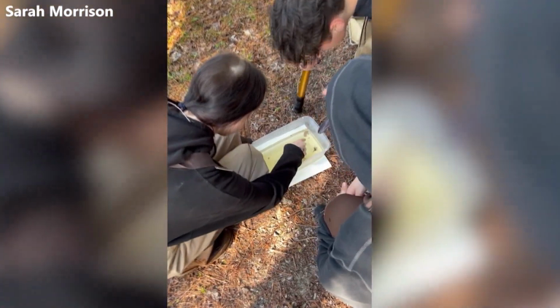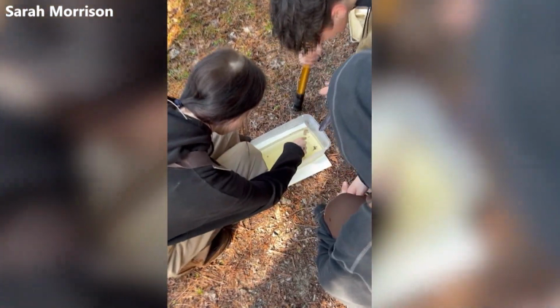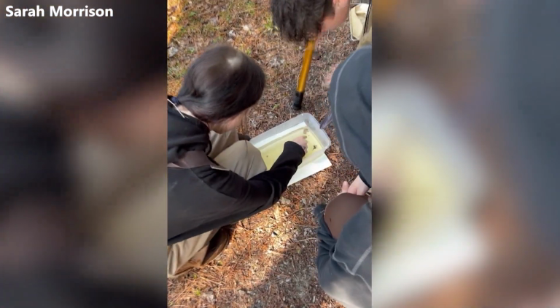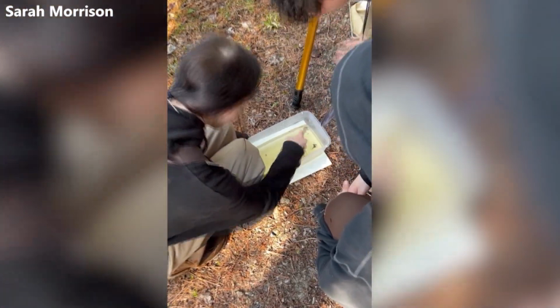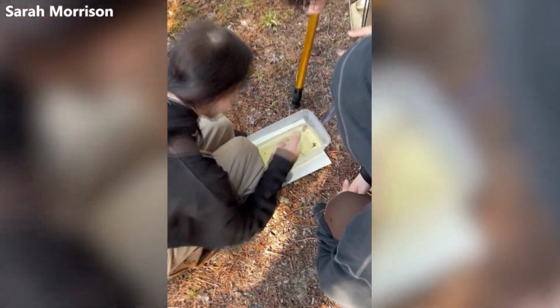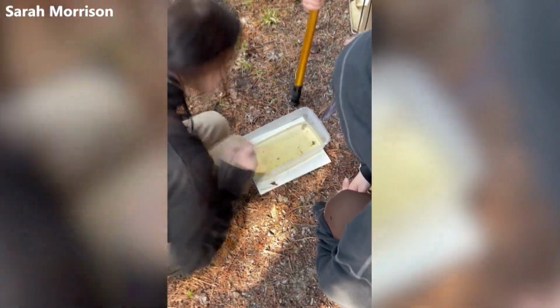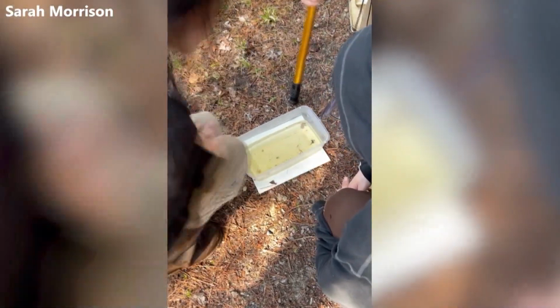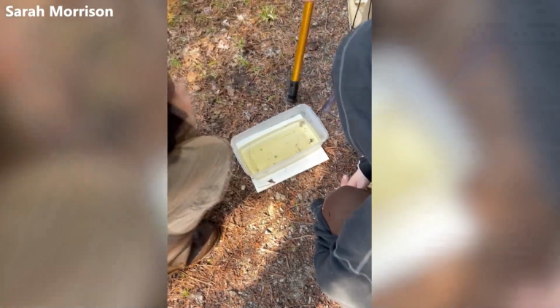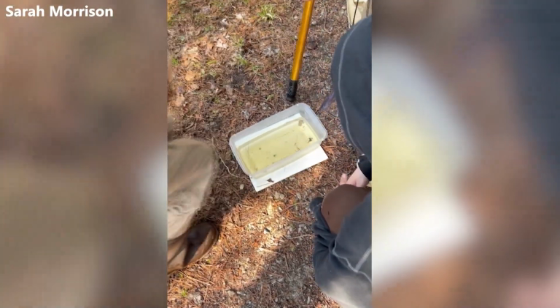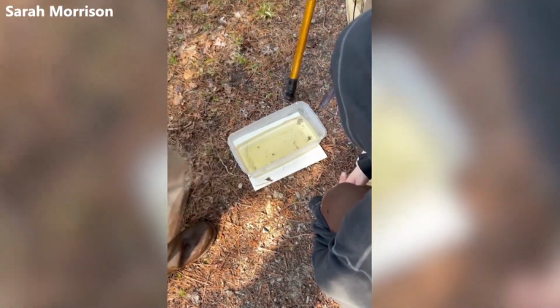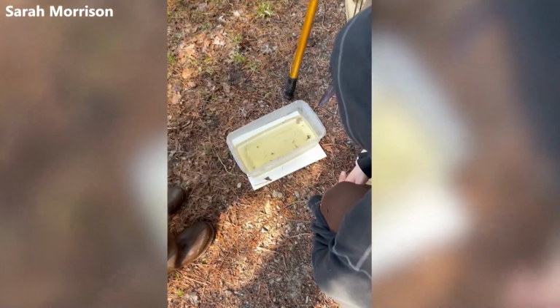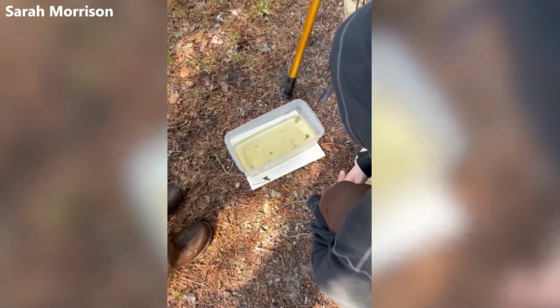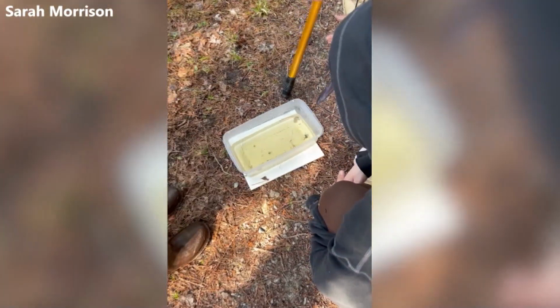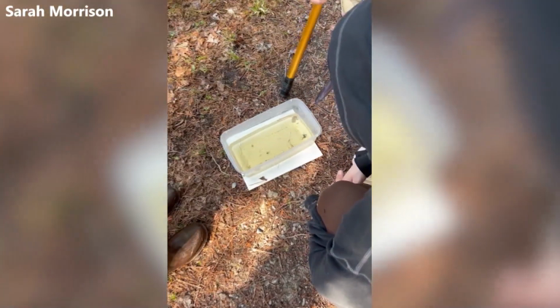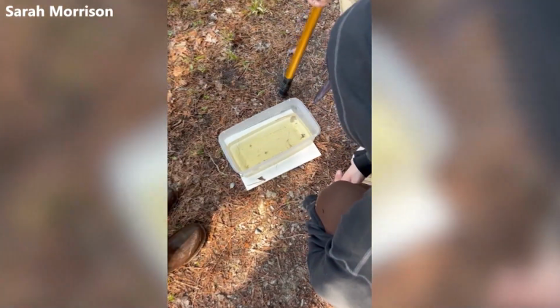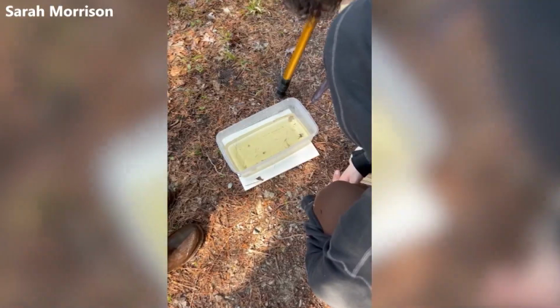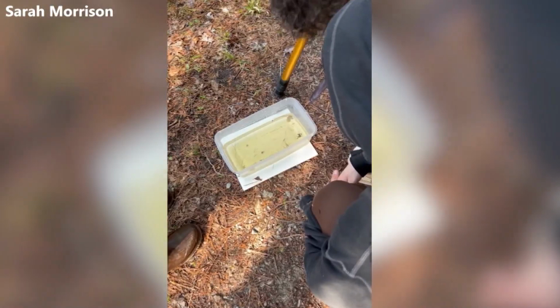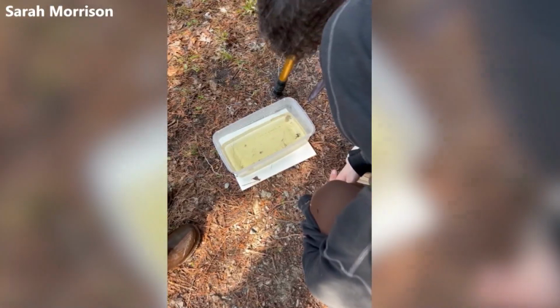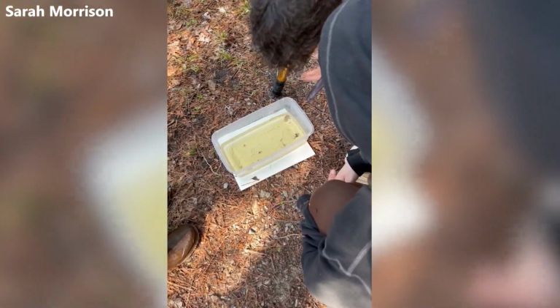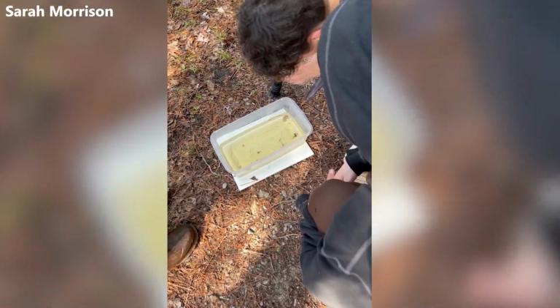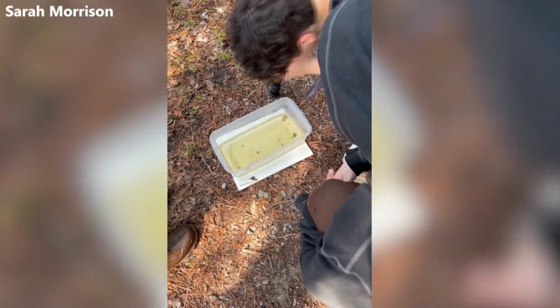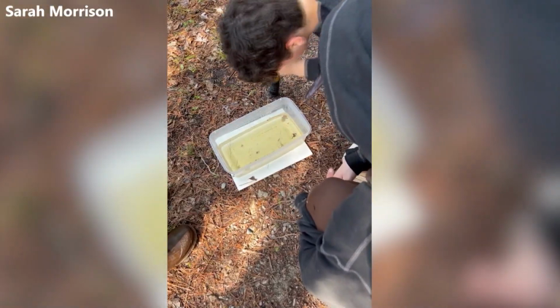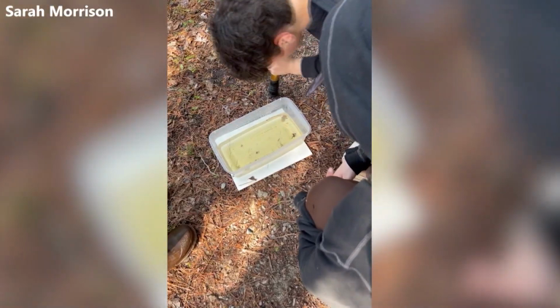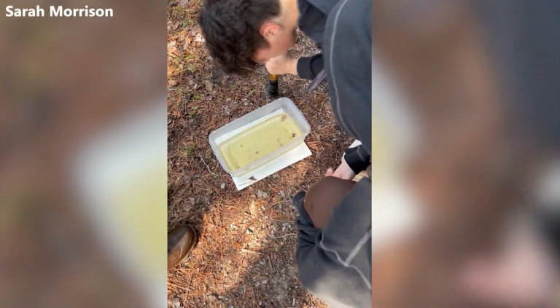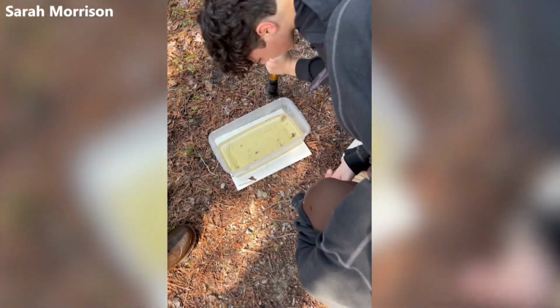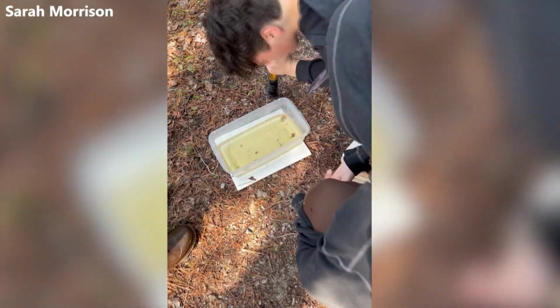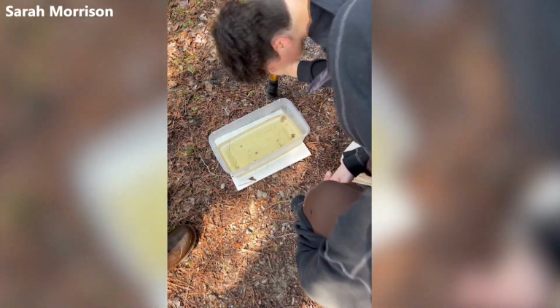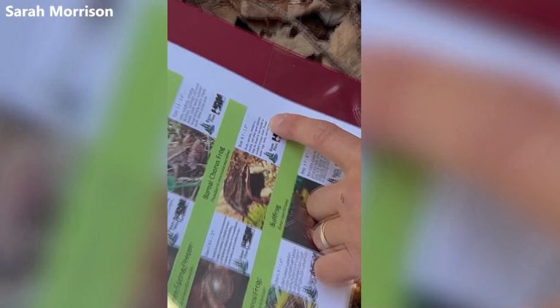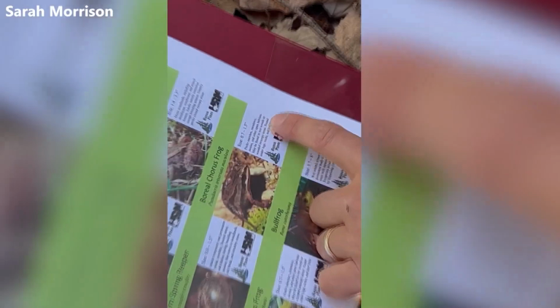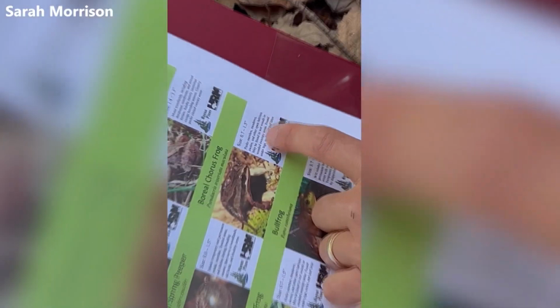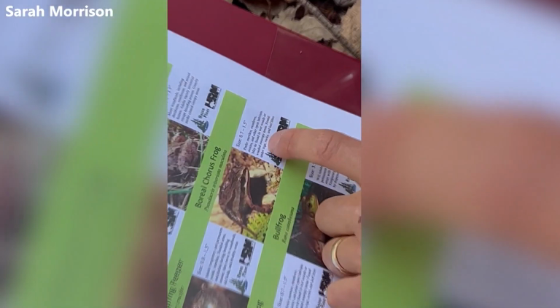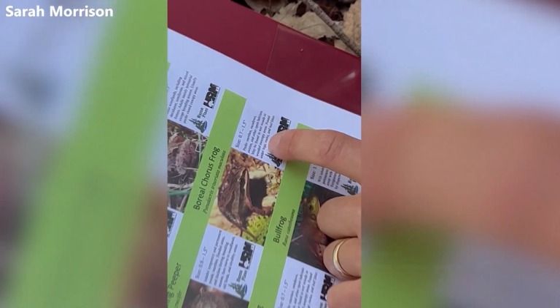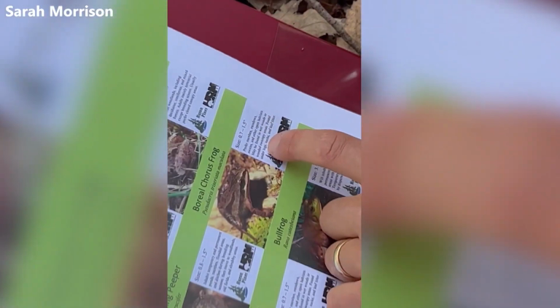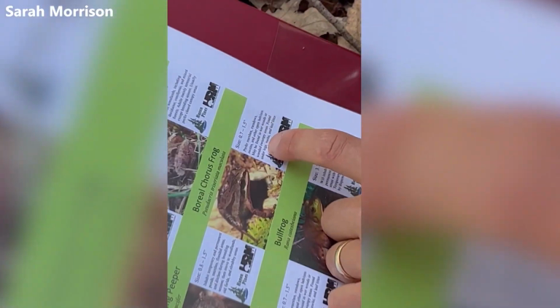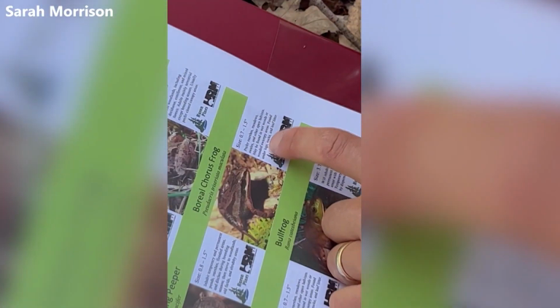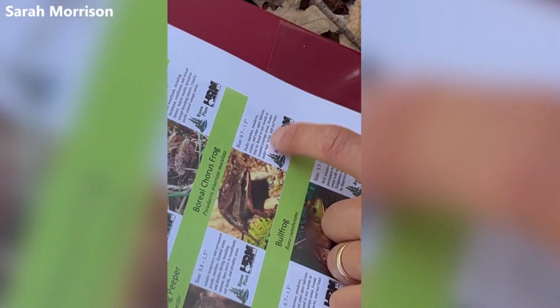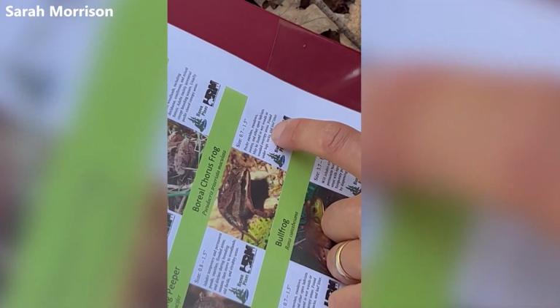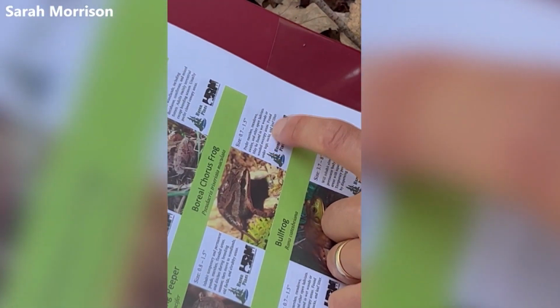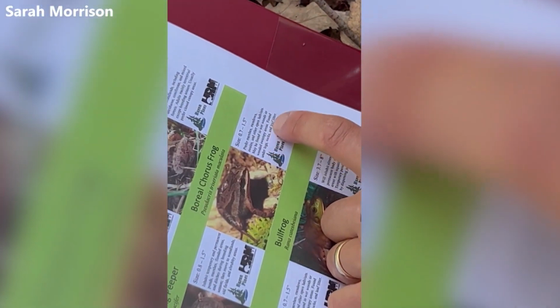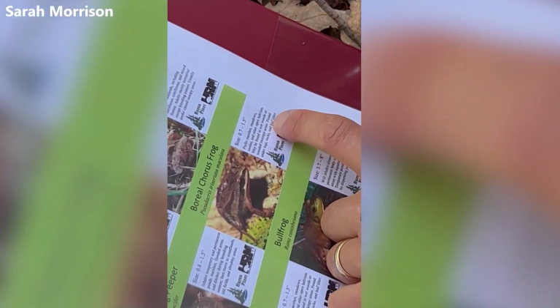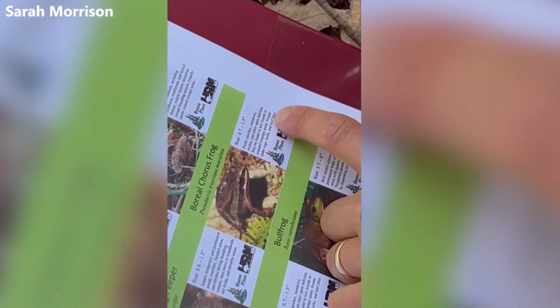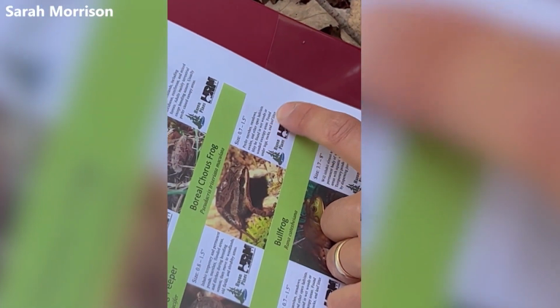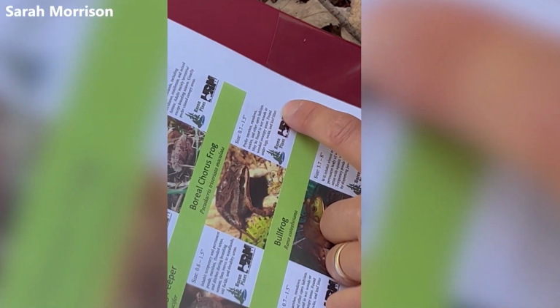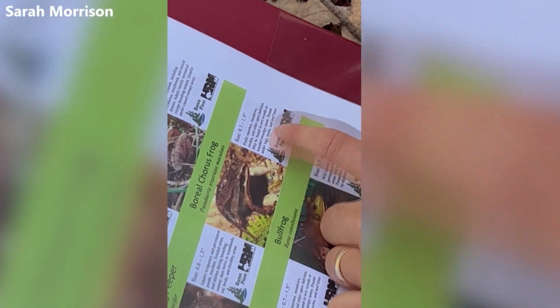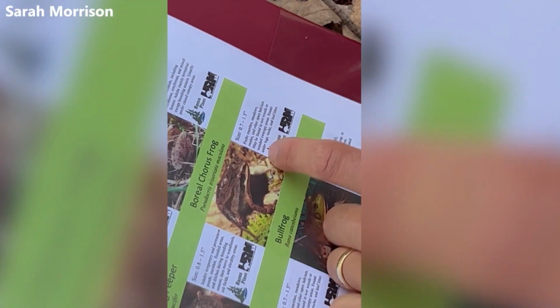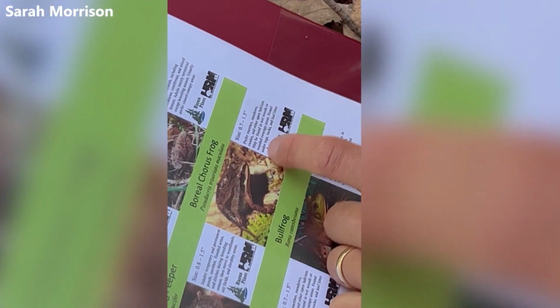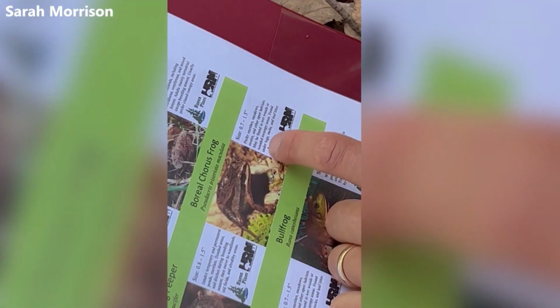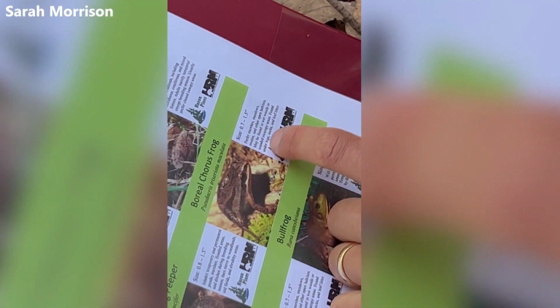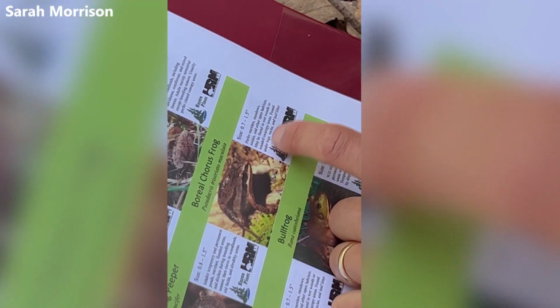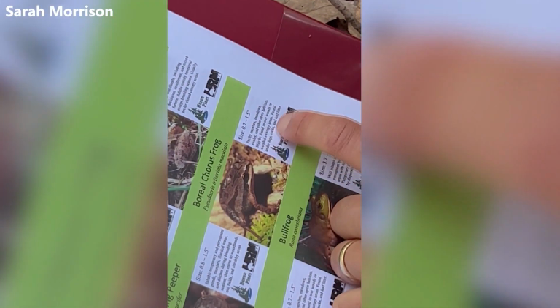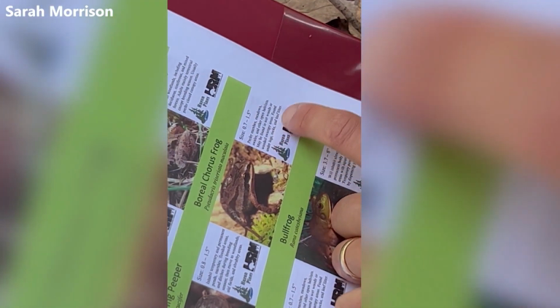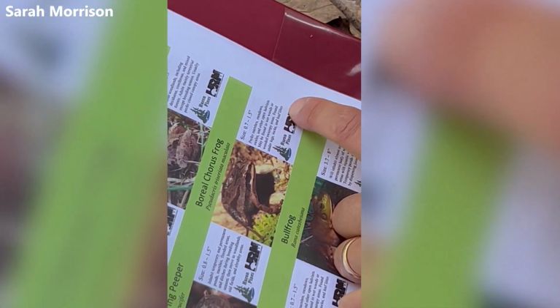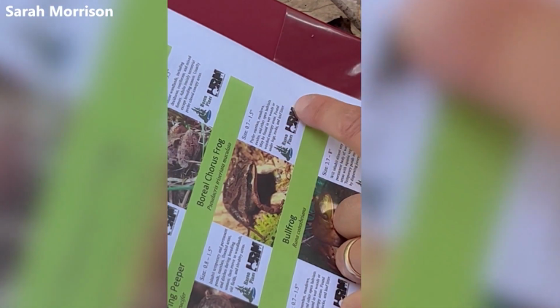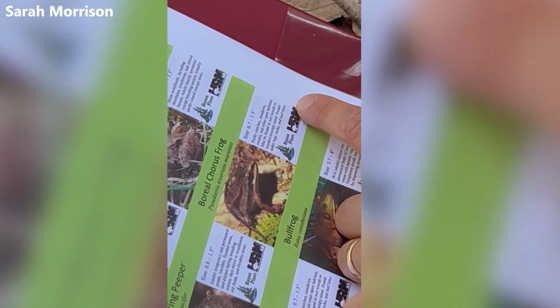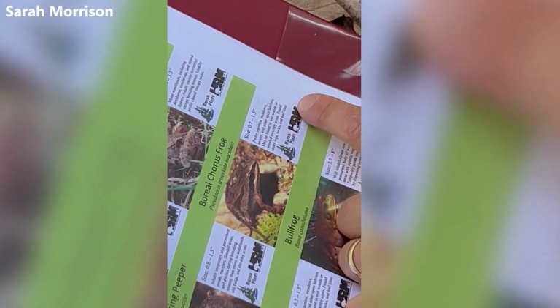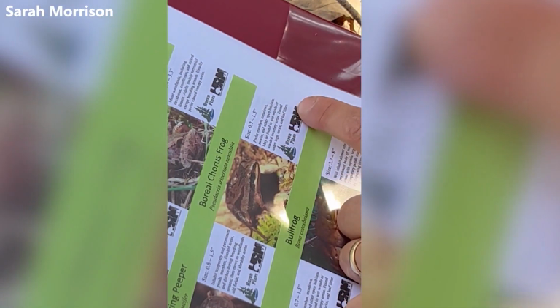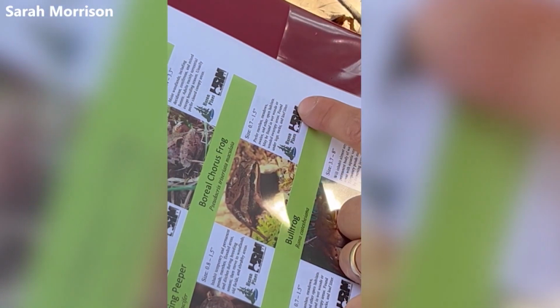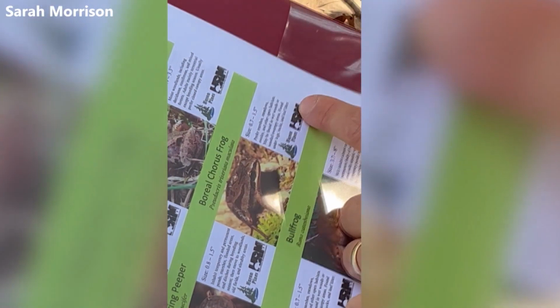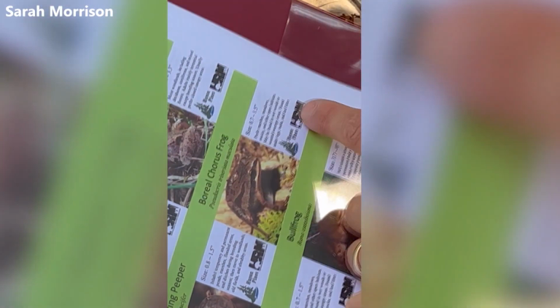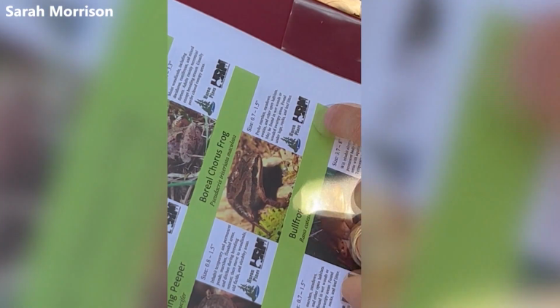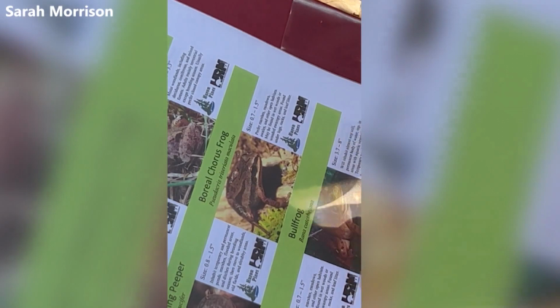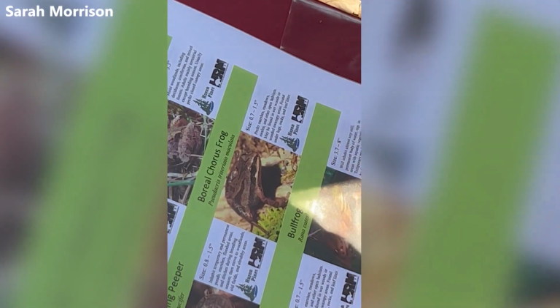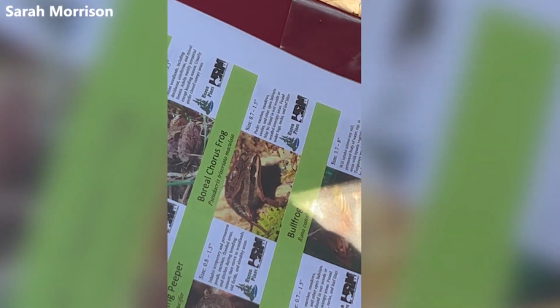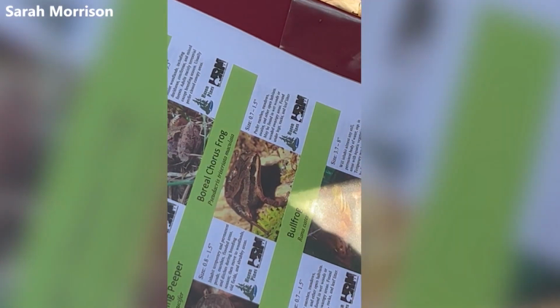When the summer gets underway, the pools dry up and the organisms that lived there move on. Then new organisms will occupy the dry area where the vernal pools once were.